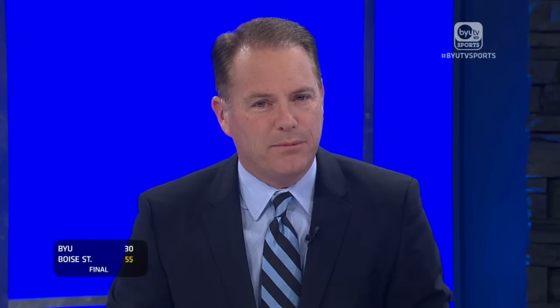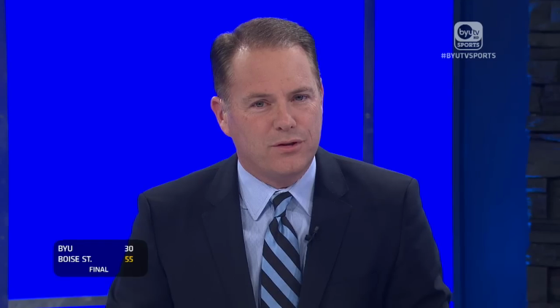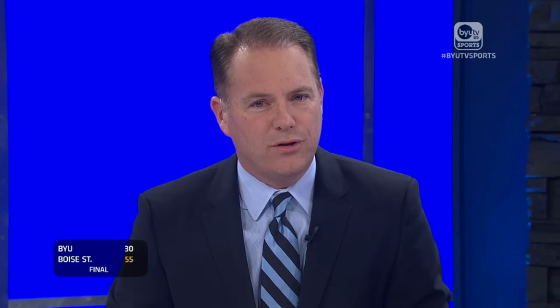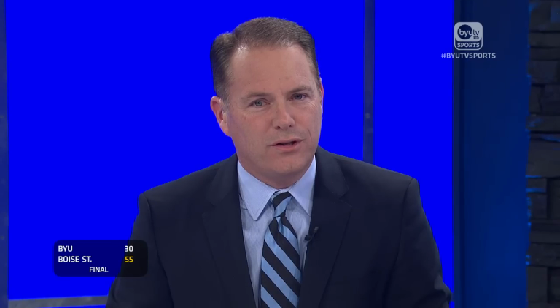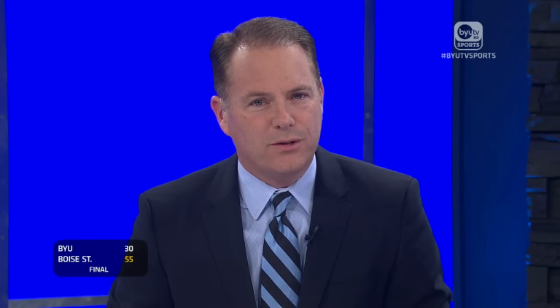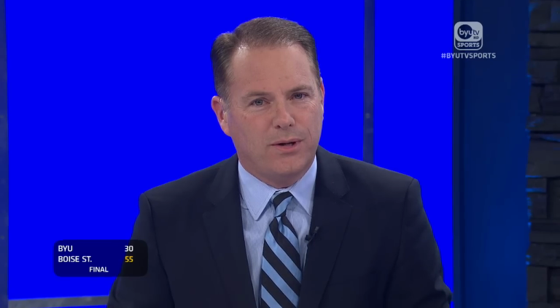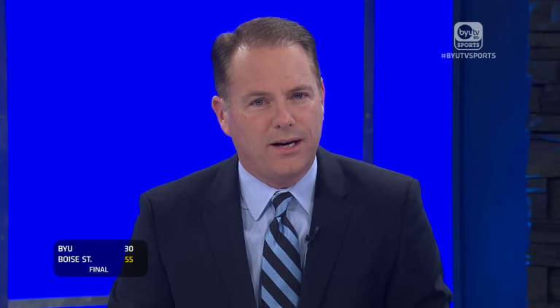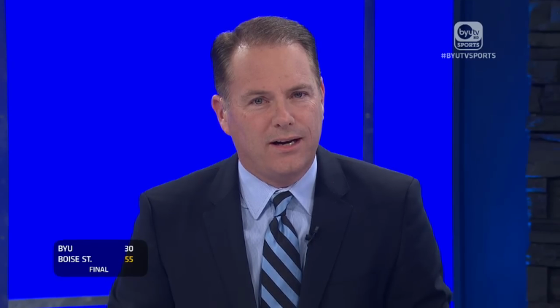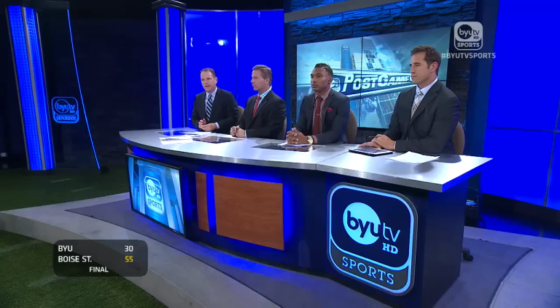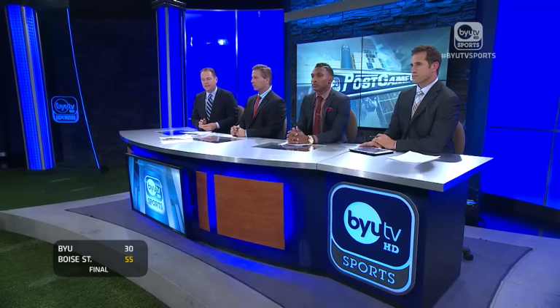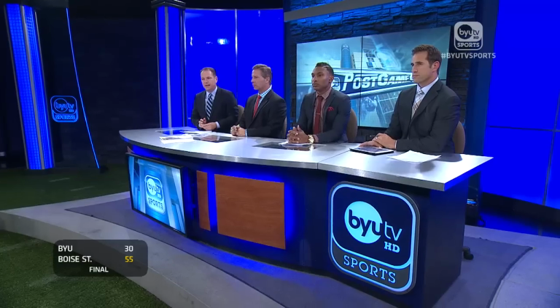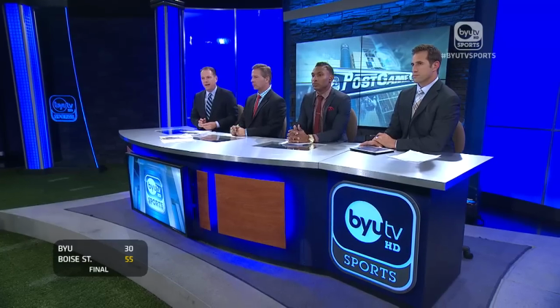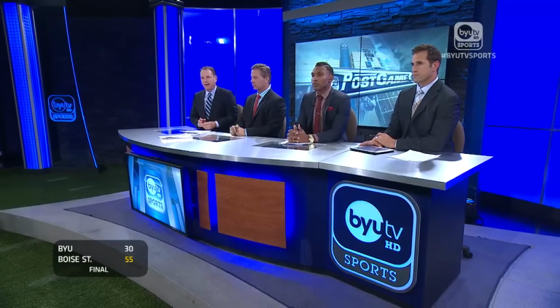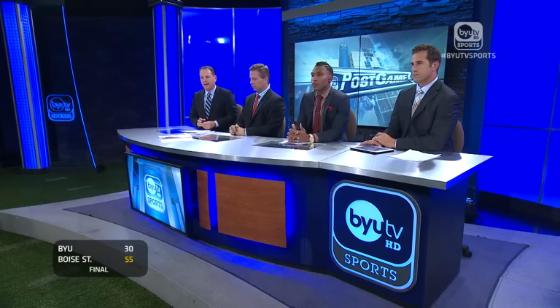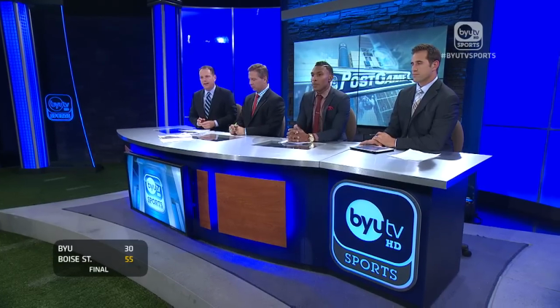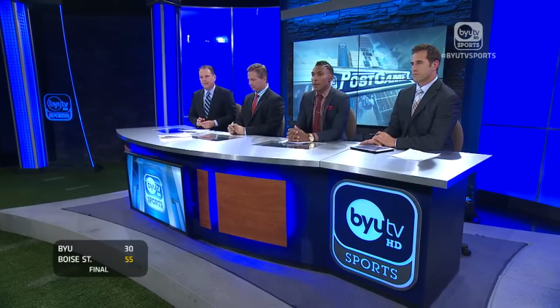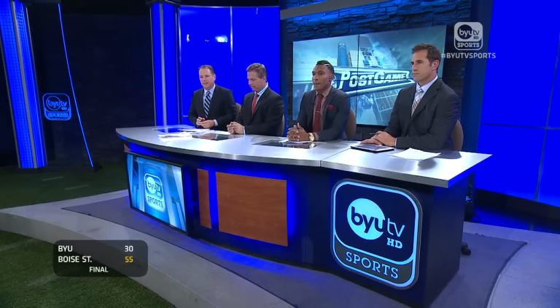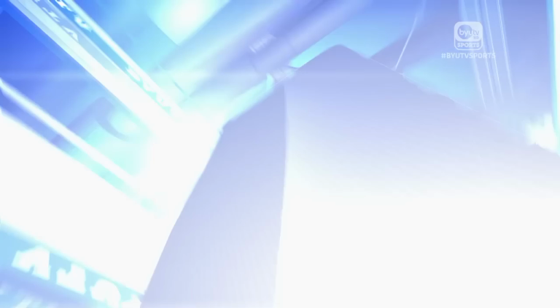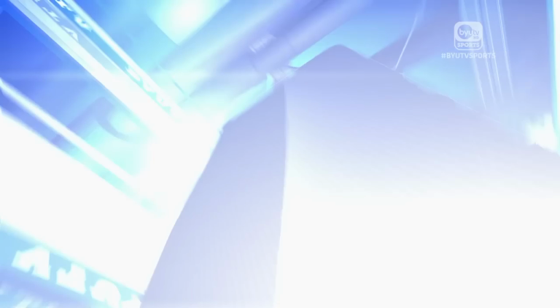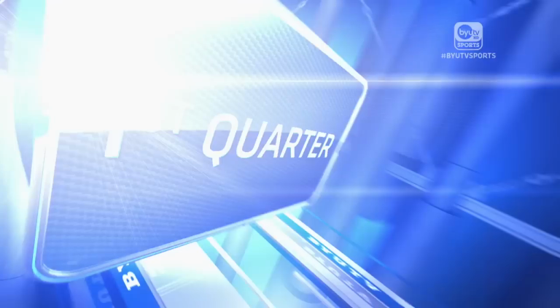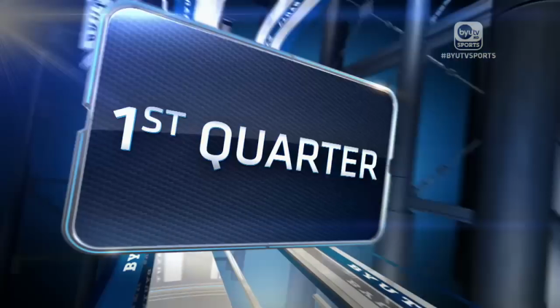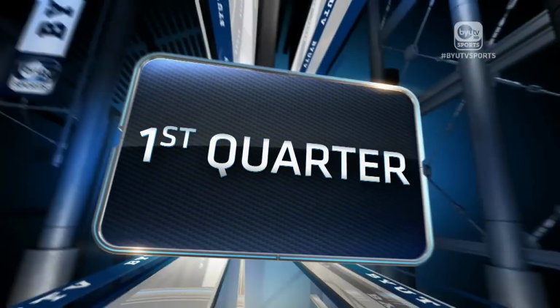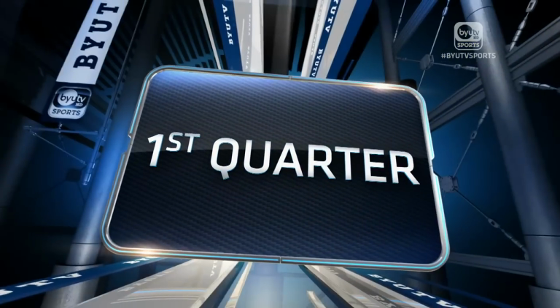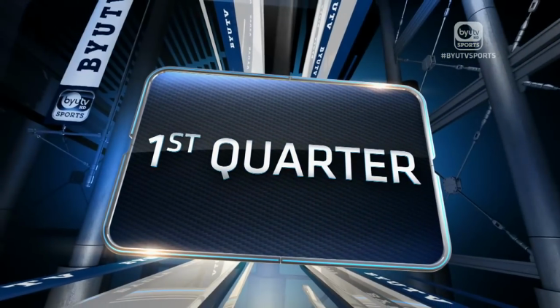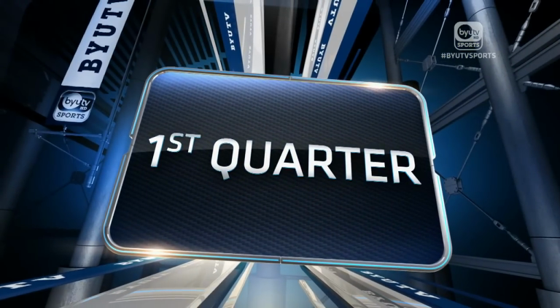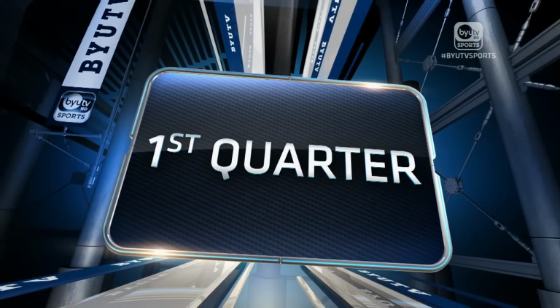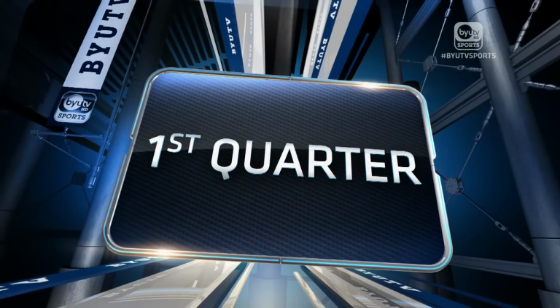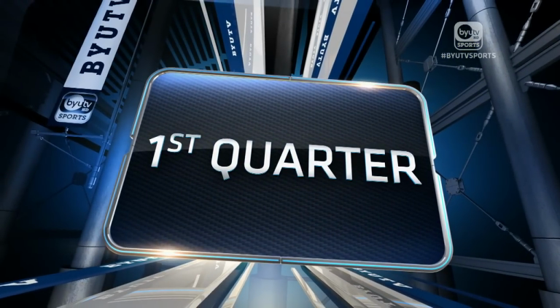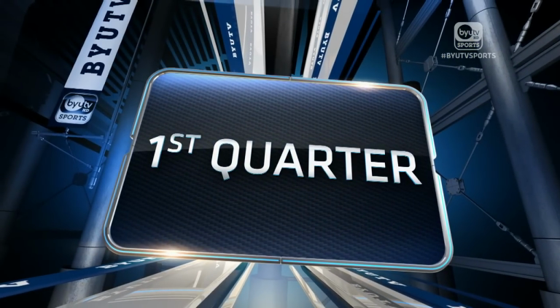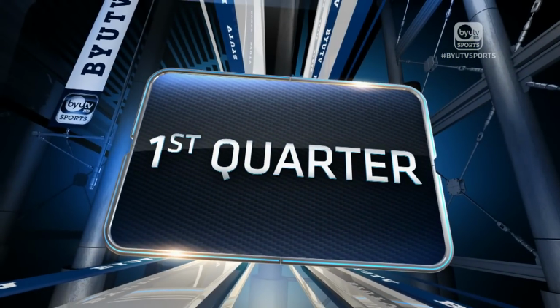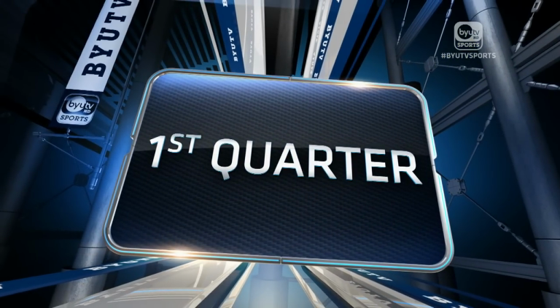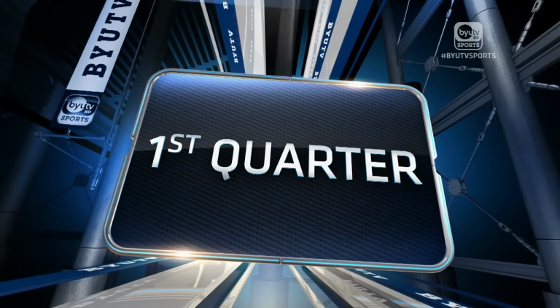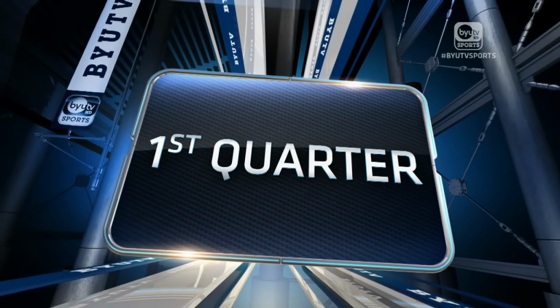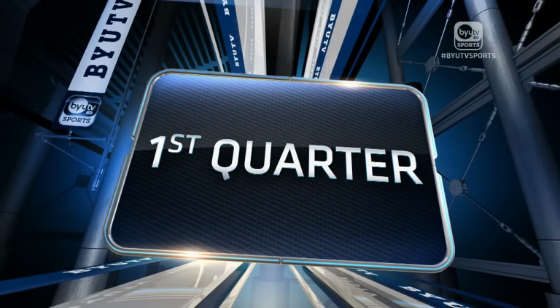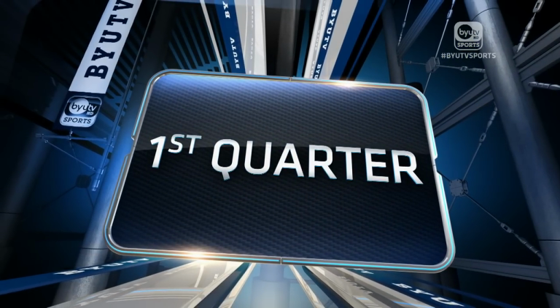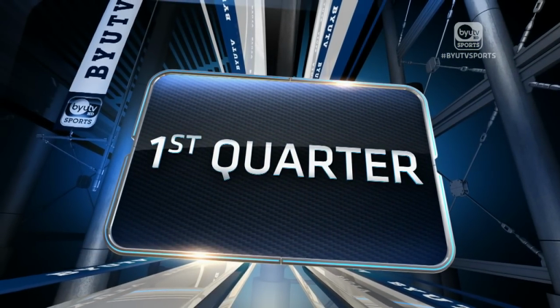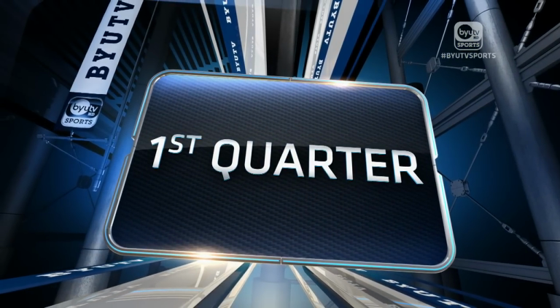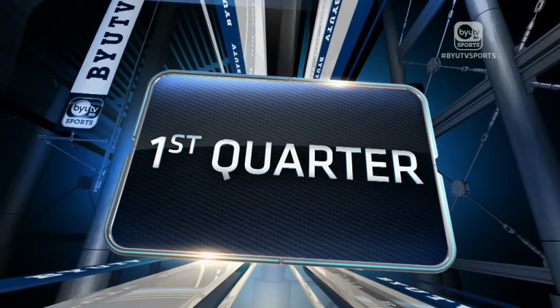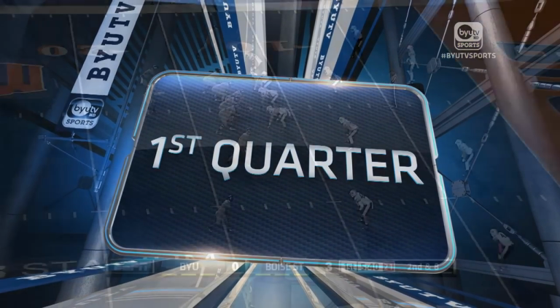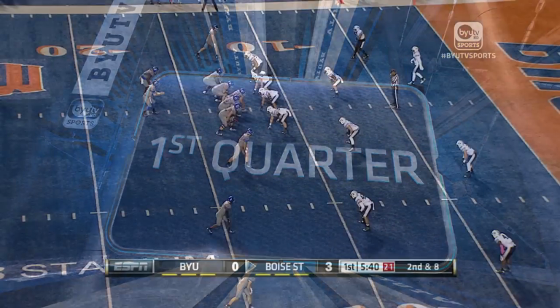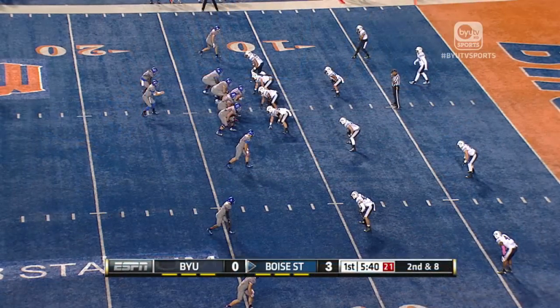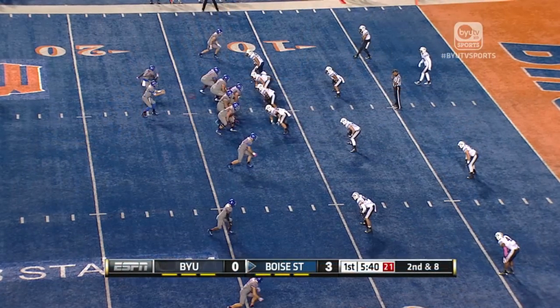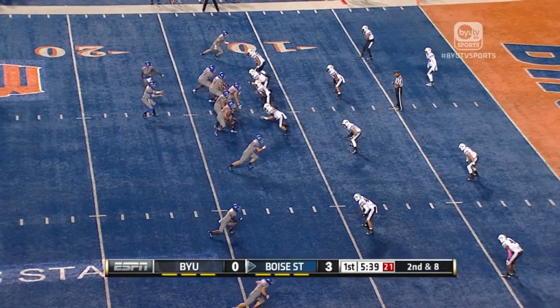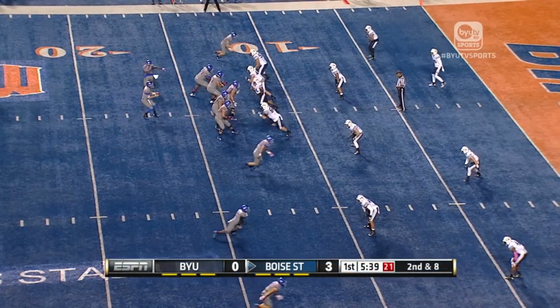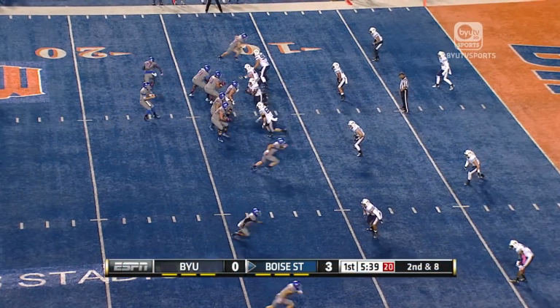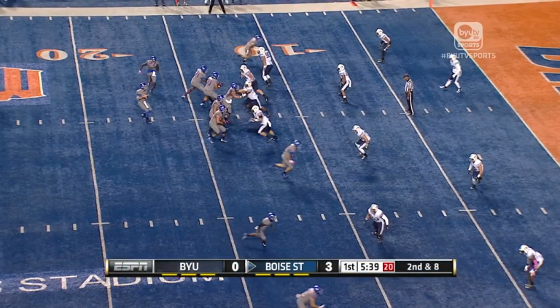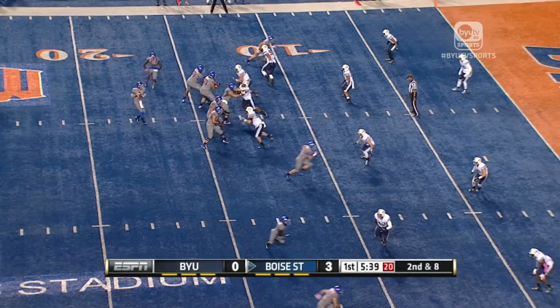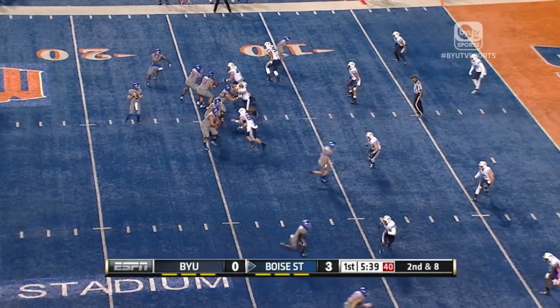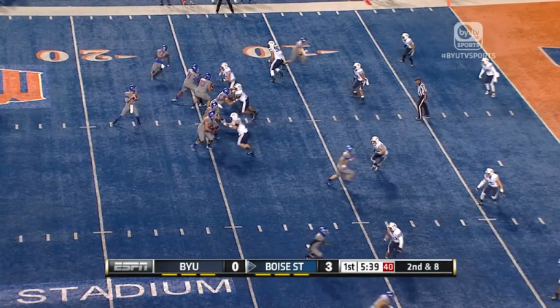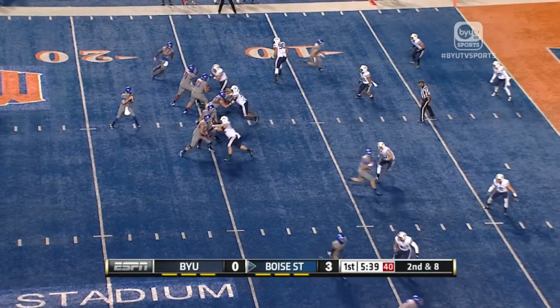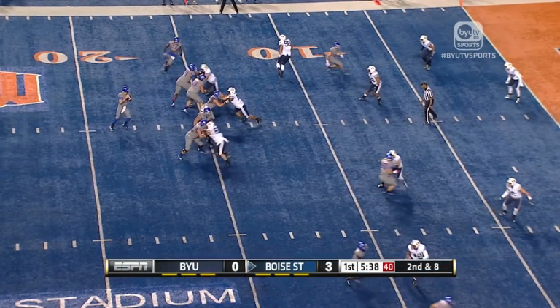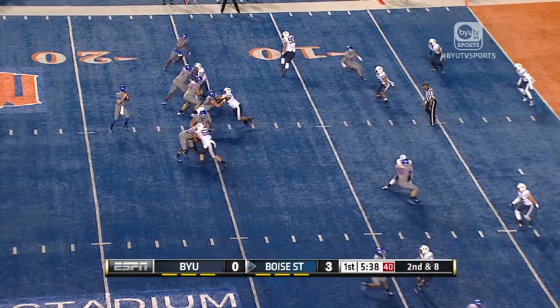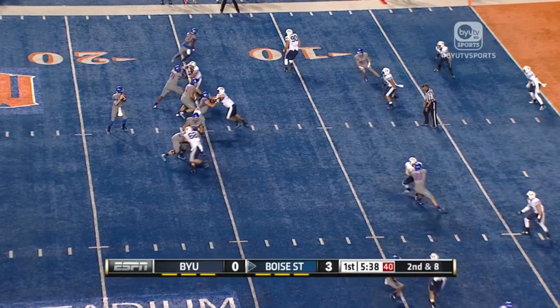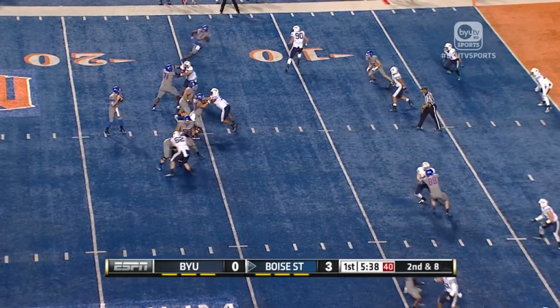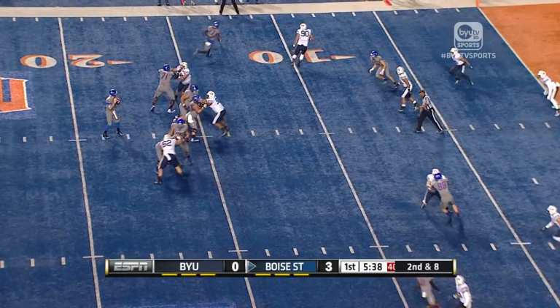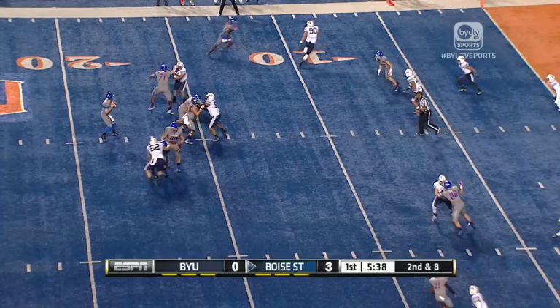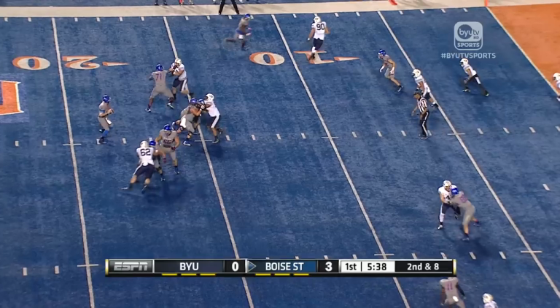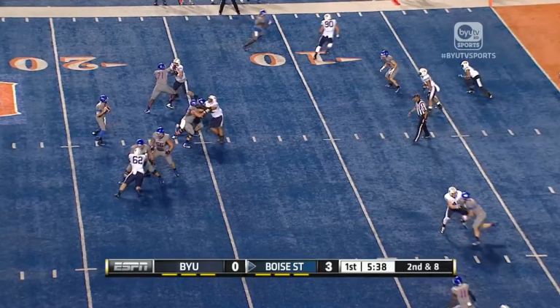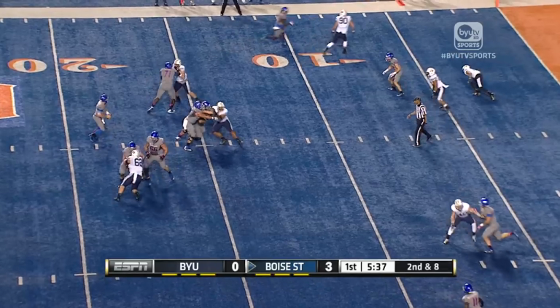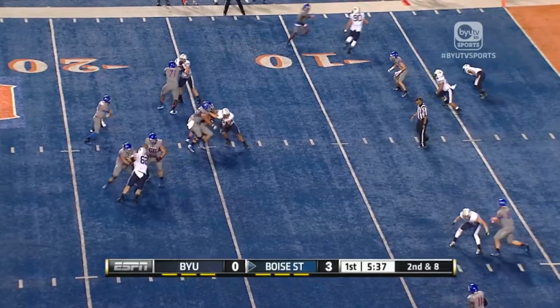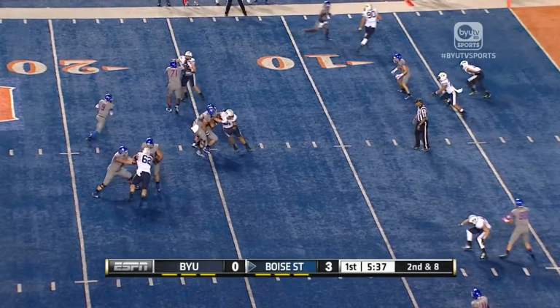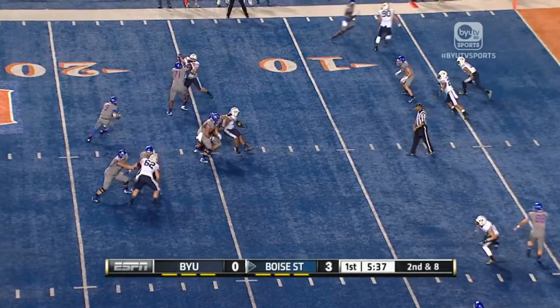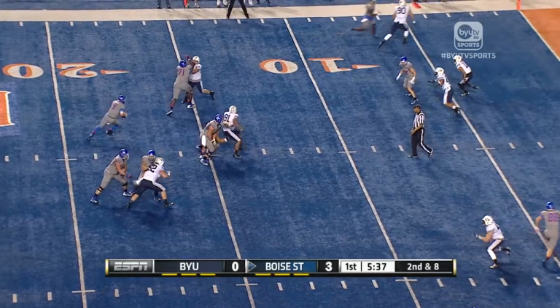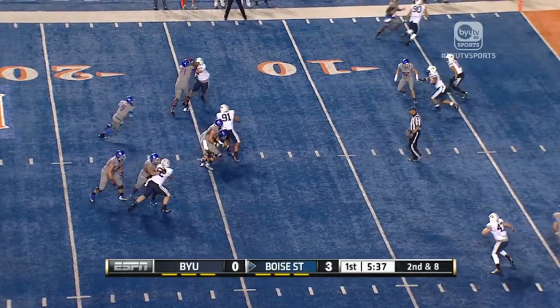Let's show you some highlights, and the proof is in the video. Early on, Boise State takes the opening drive down and kicks a field goal.